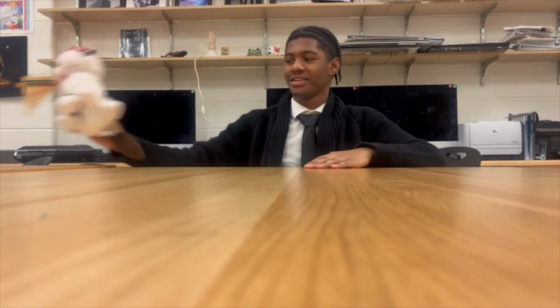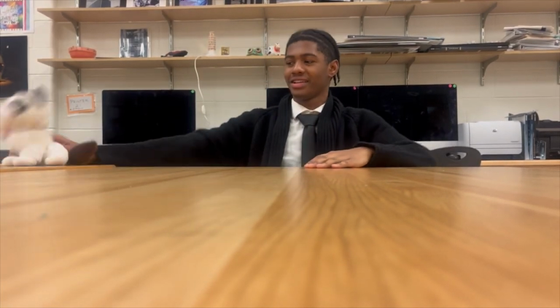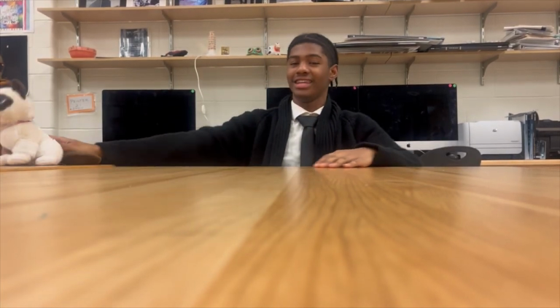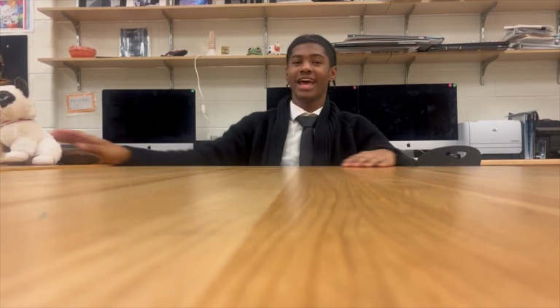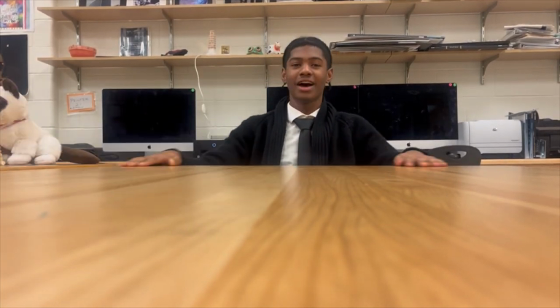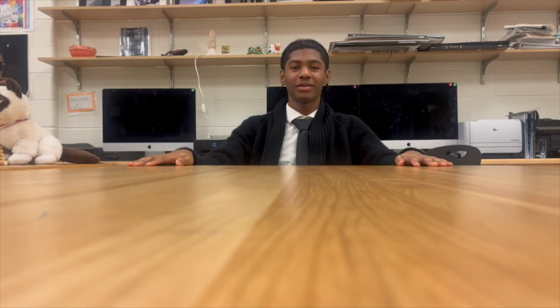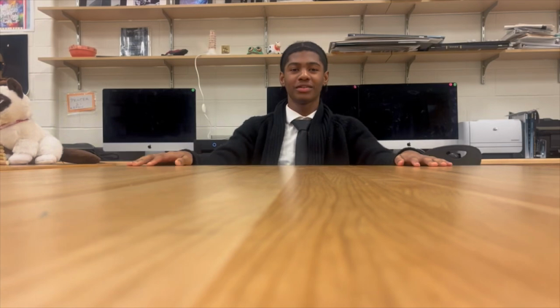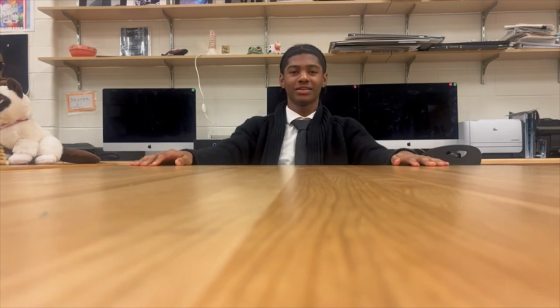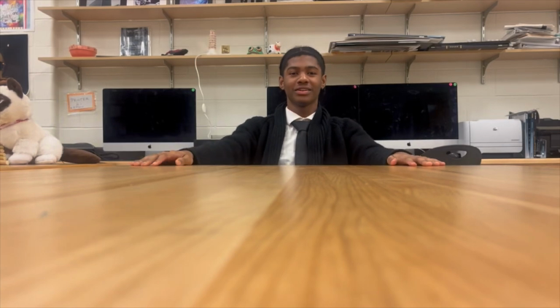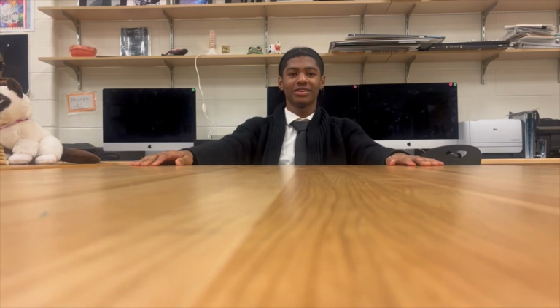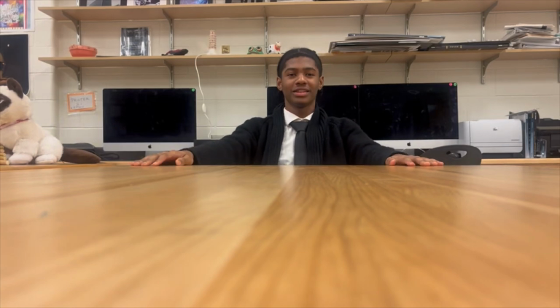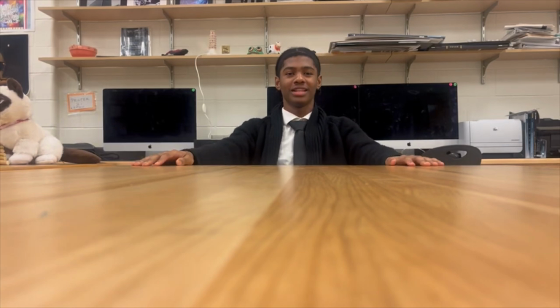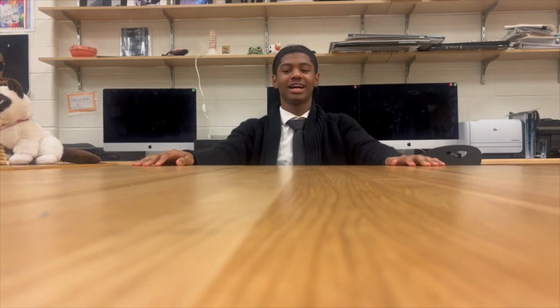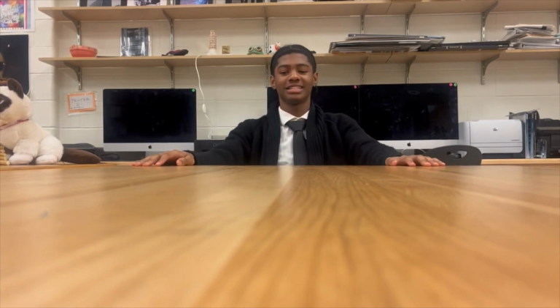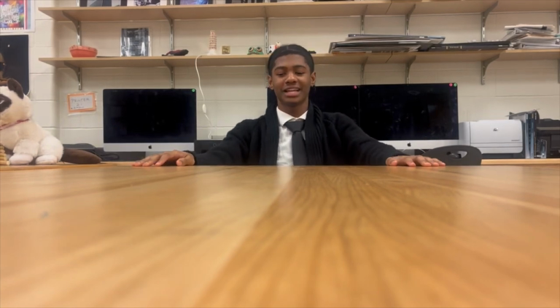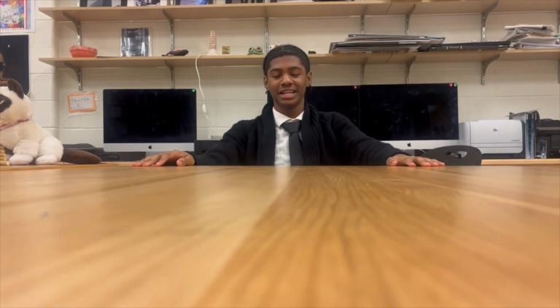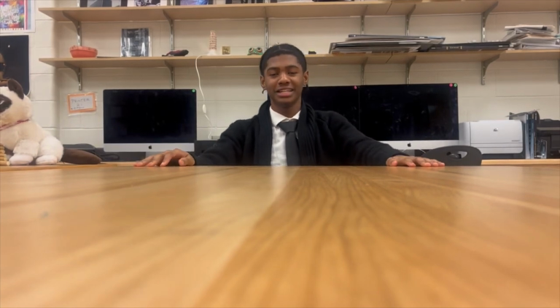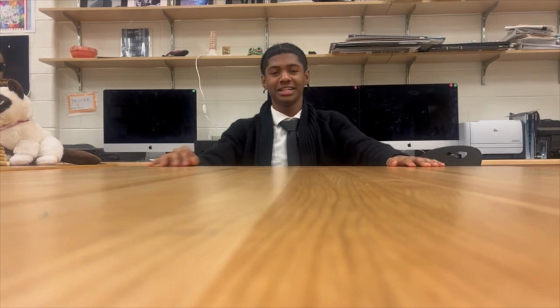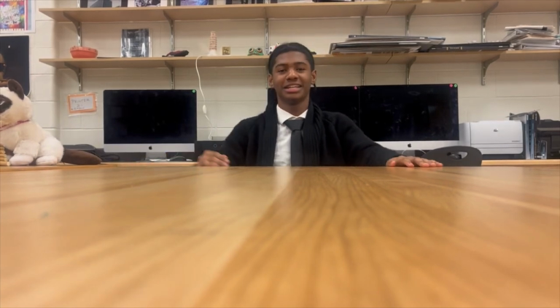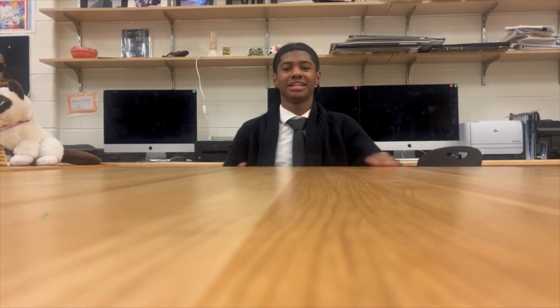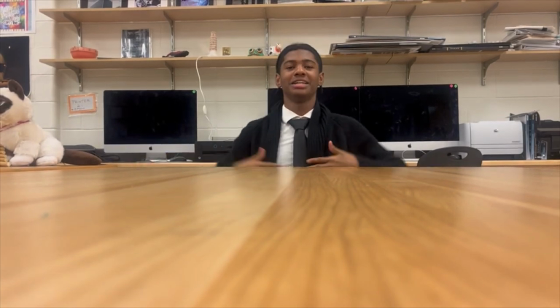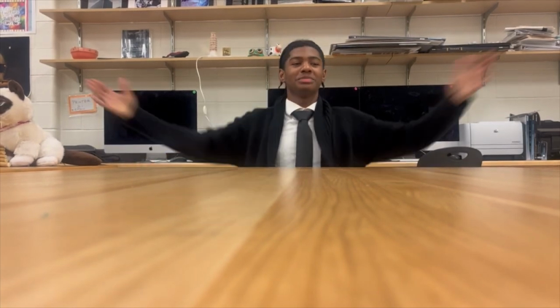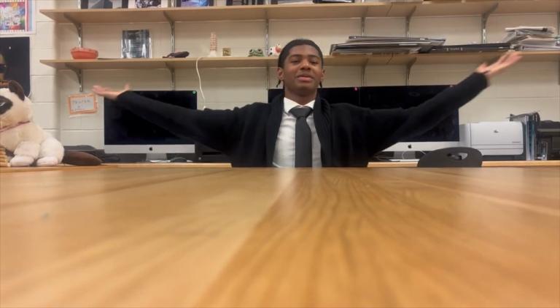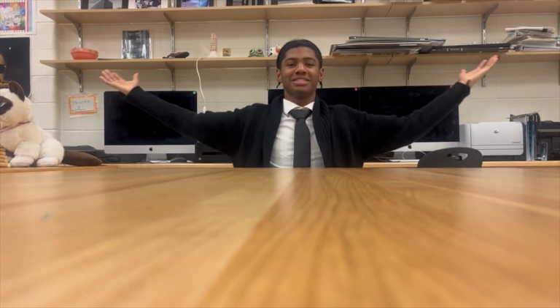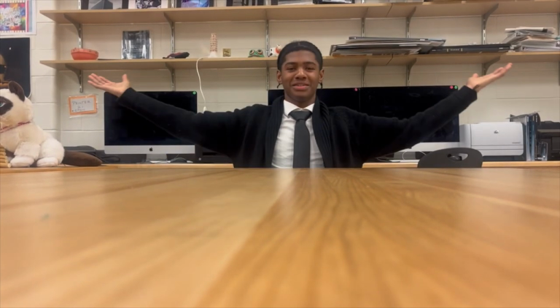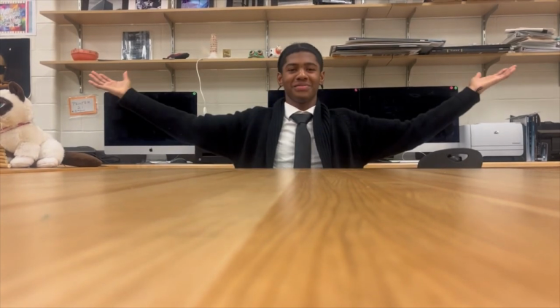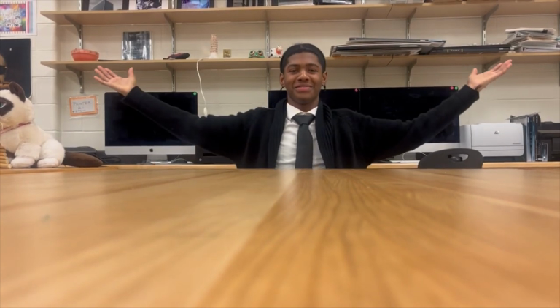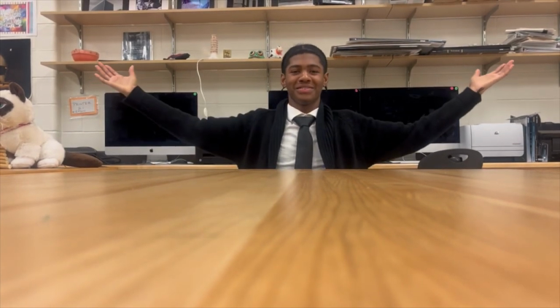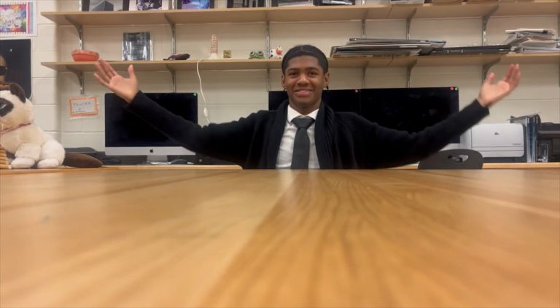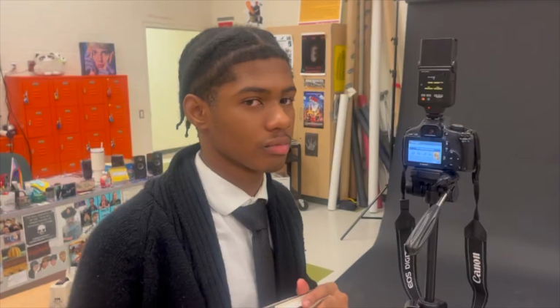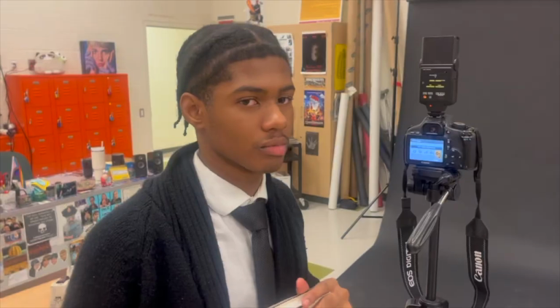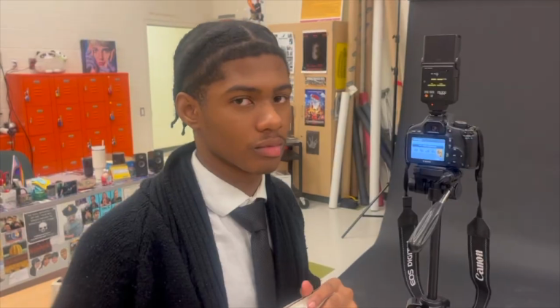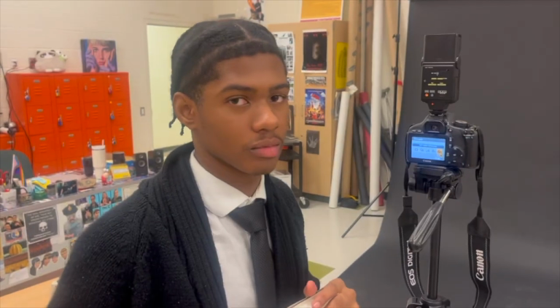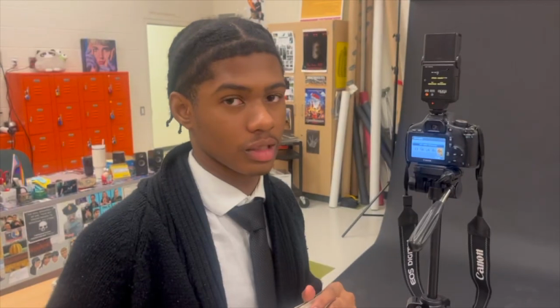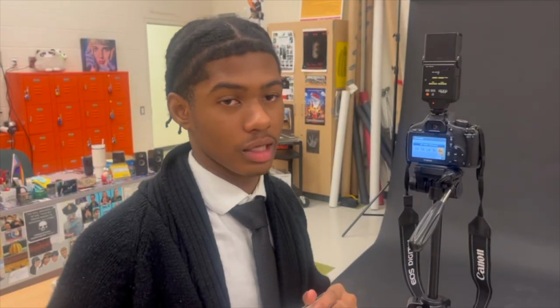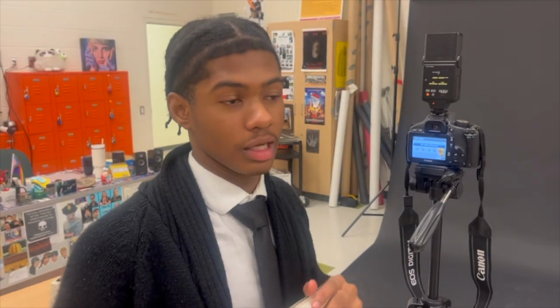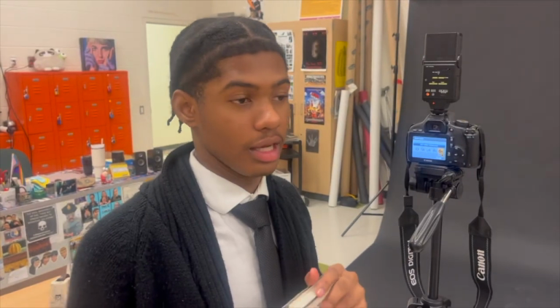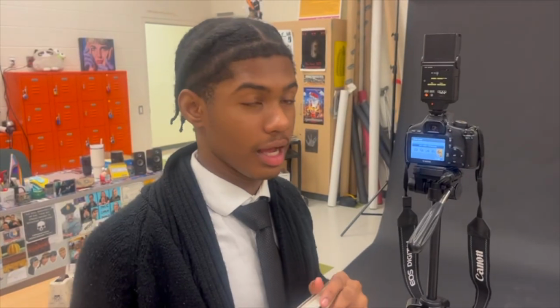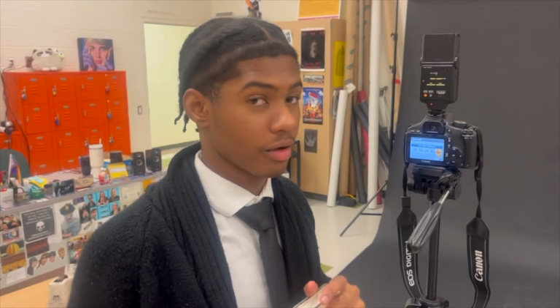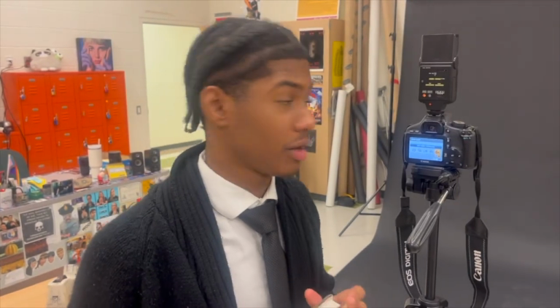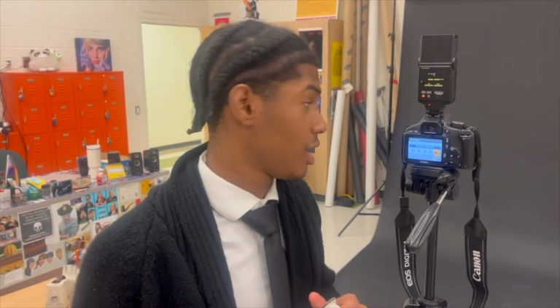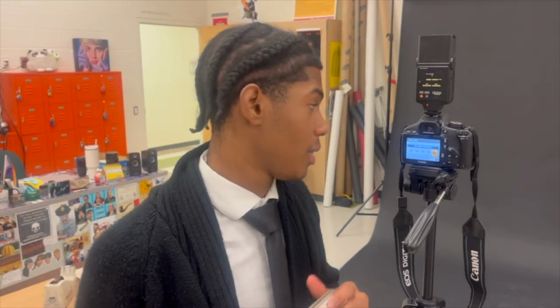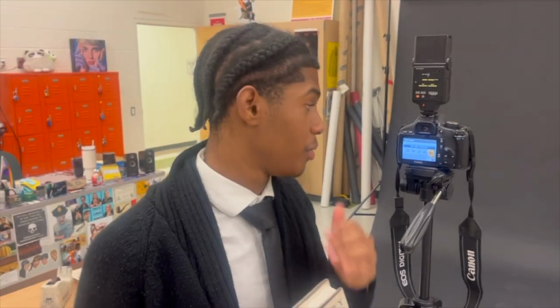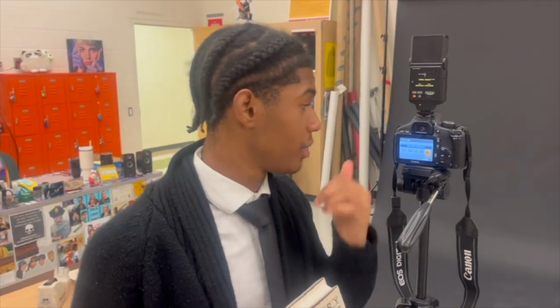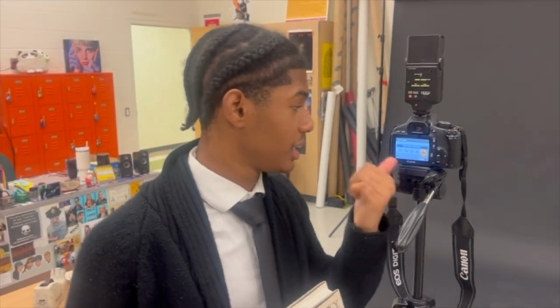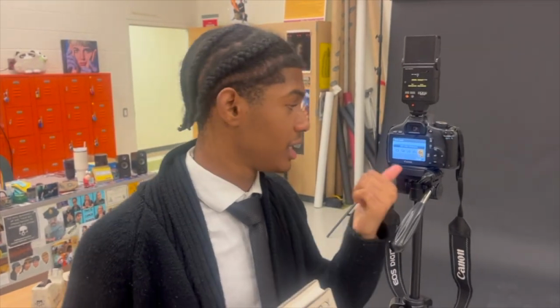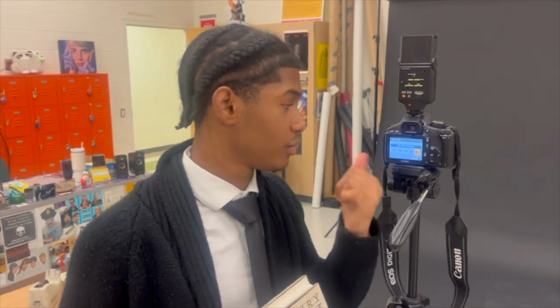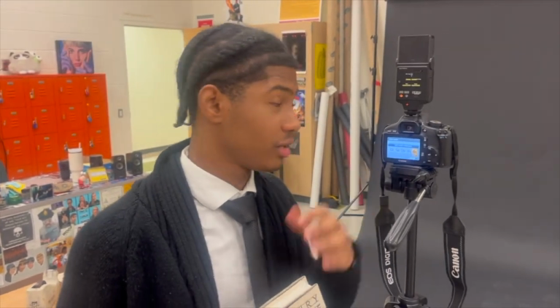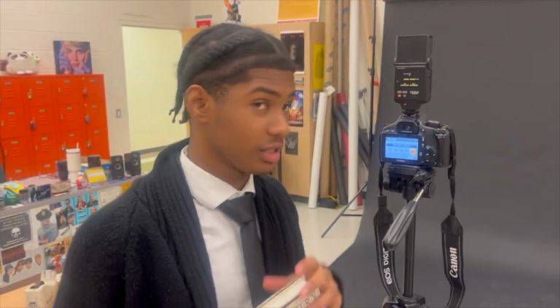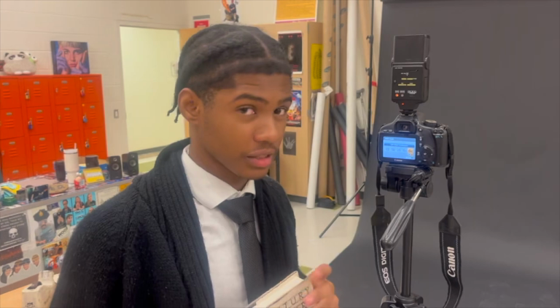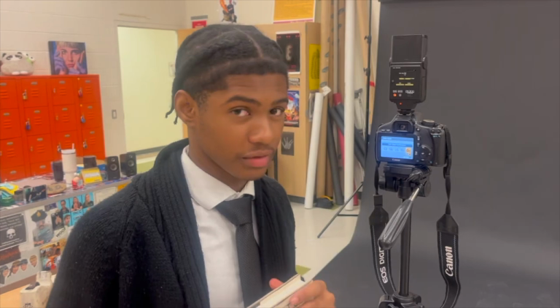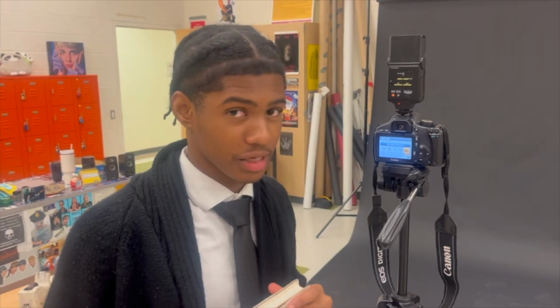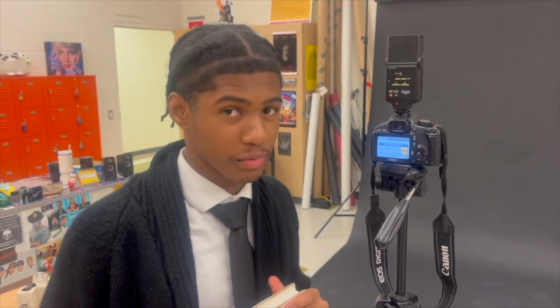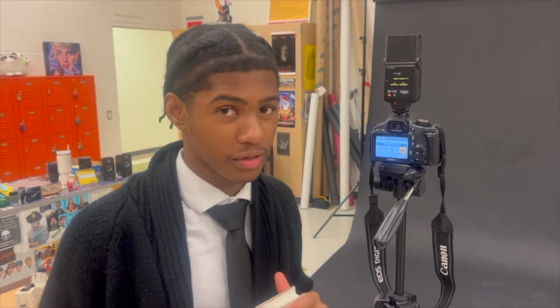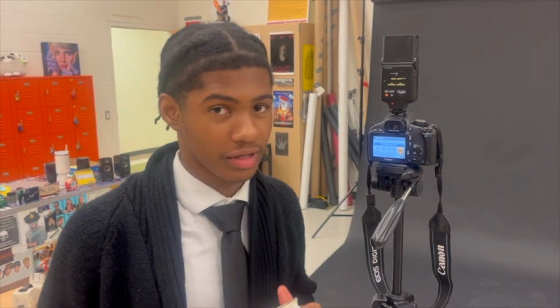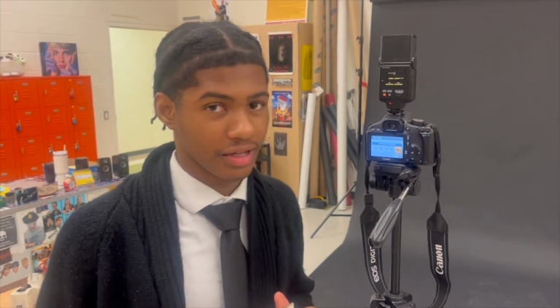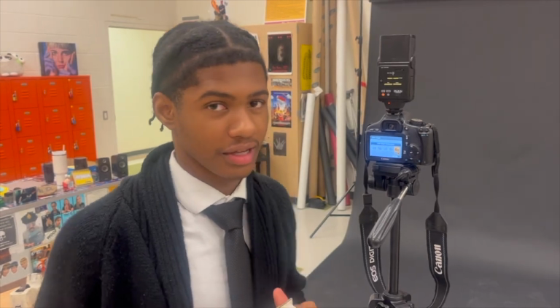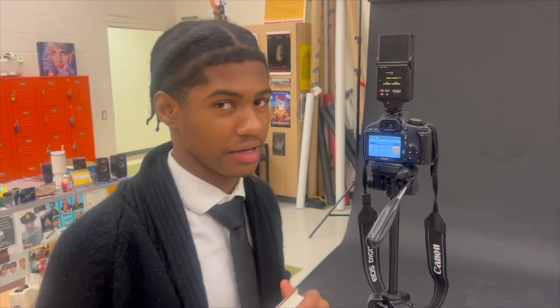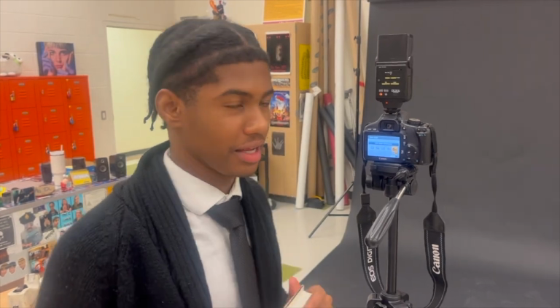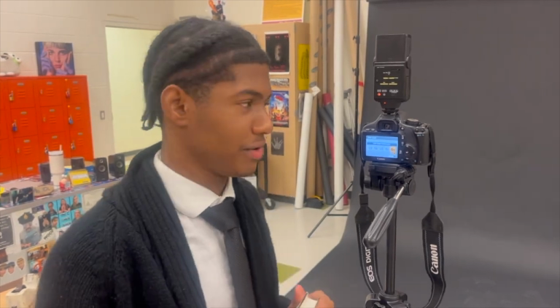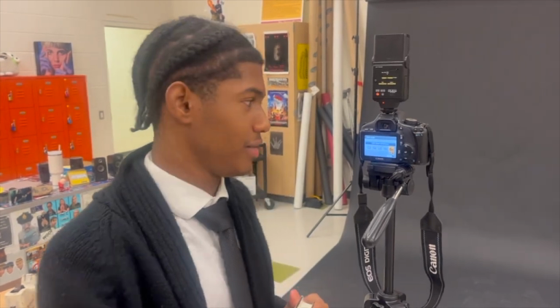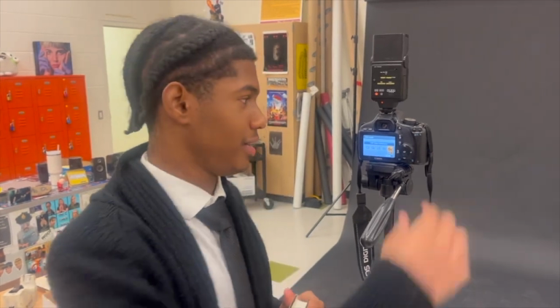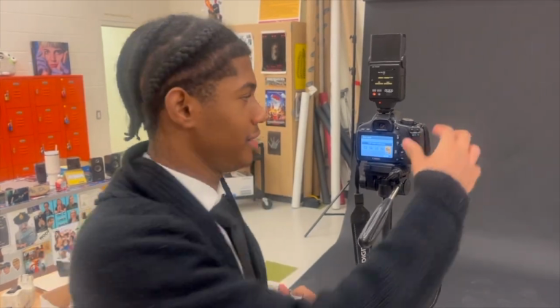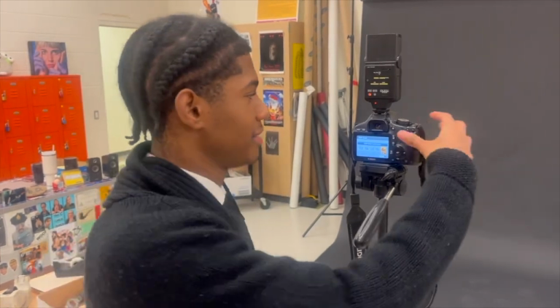Now, the last thing I need is myself. I put my camera on a self-timer and I can wait. Let's go.